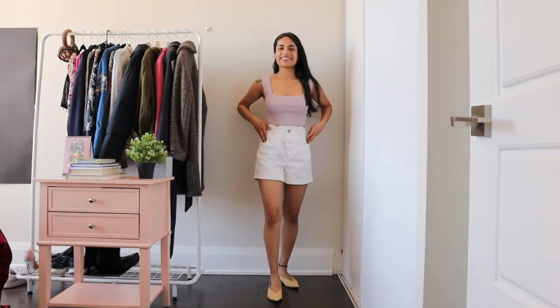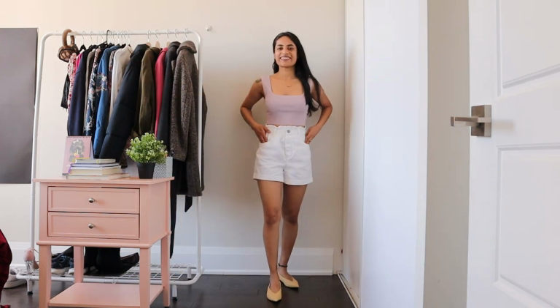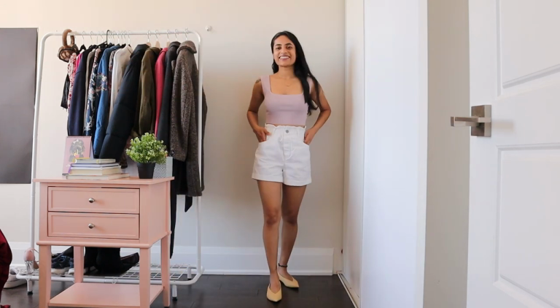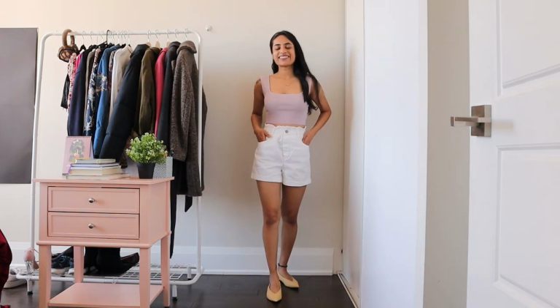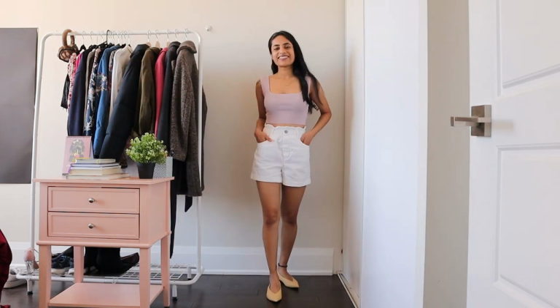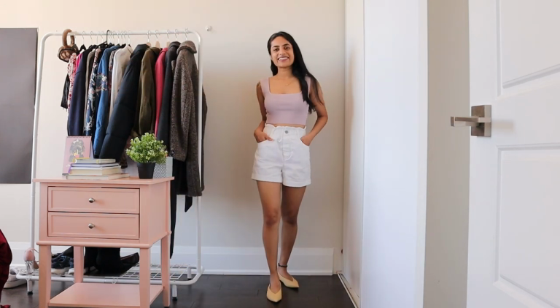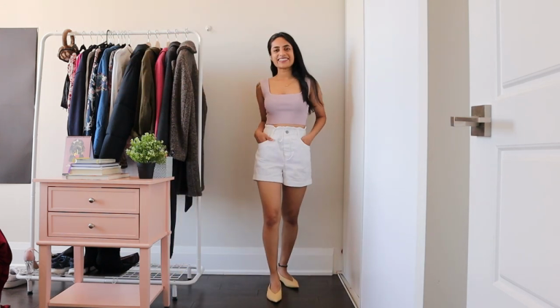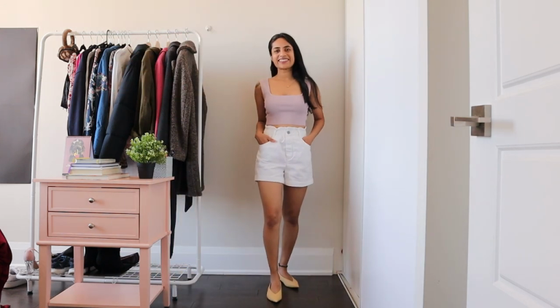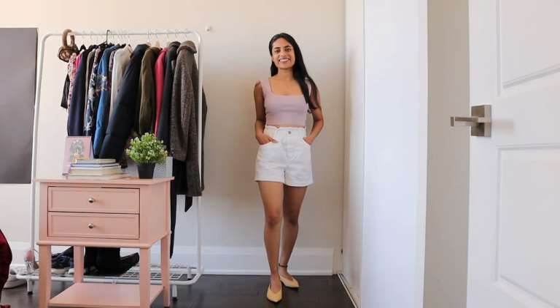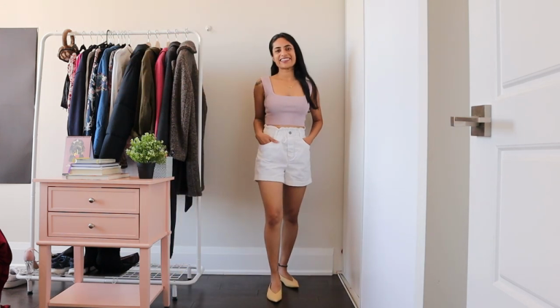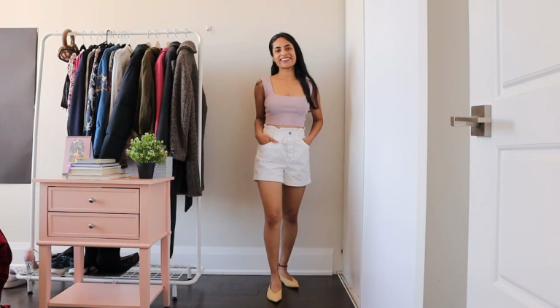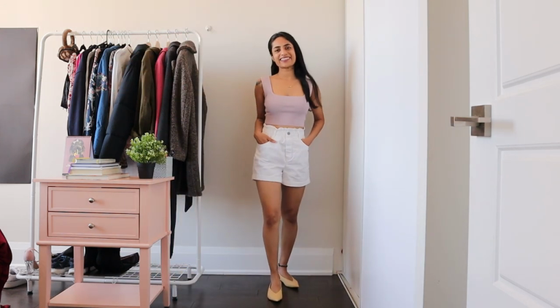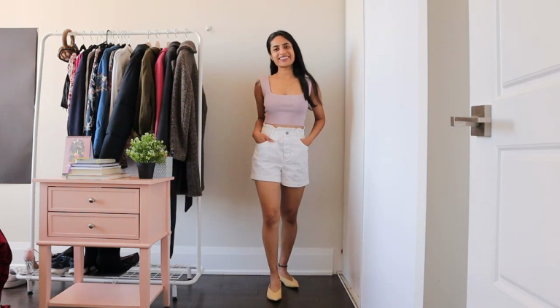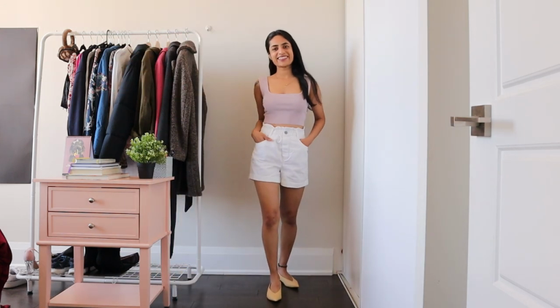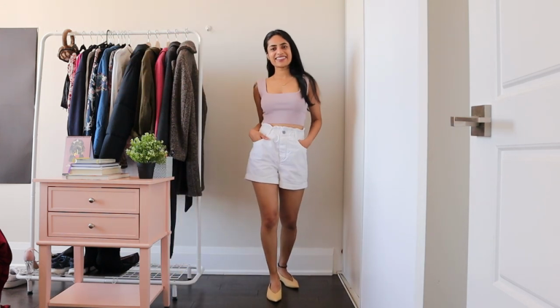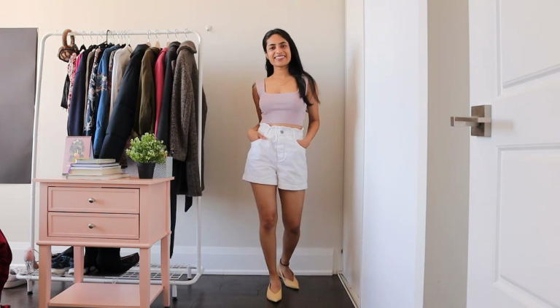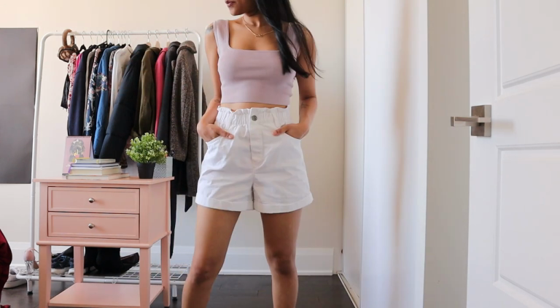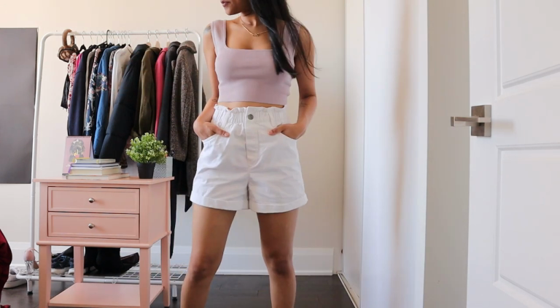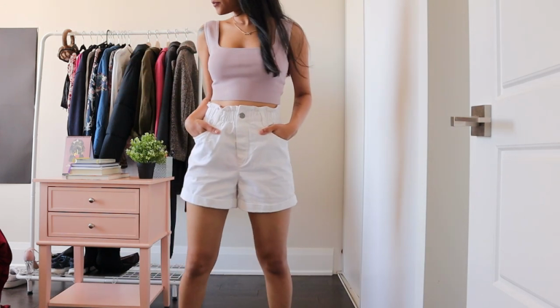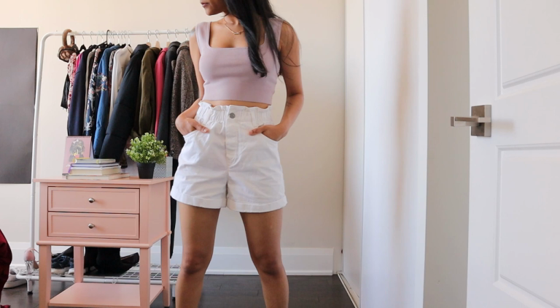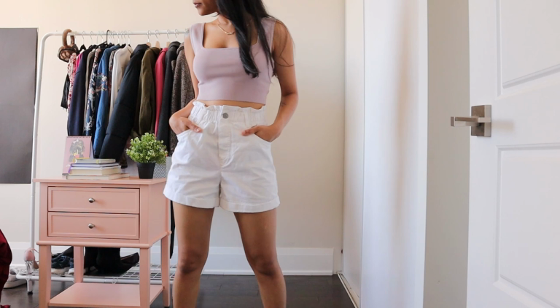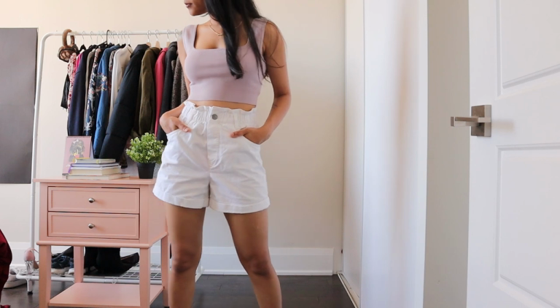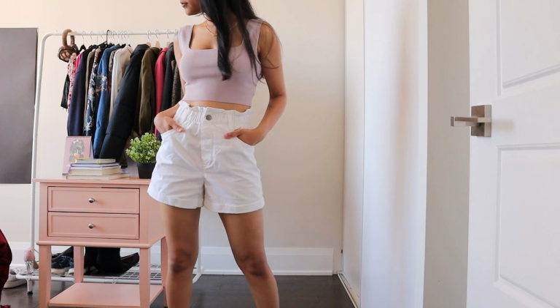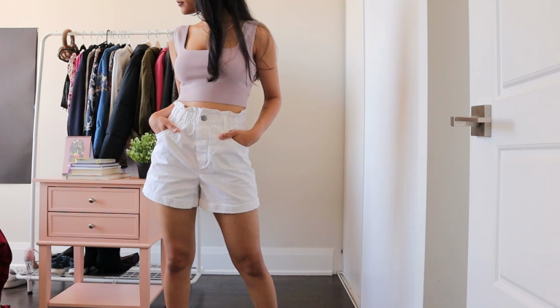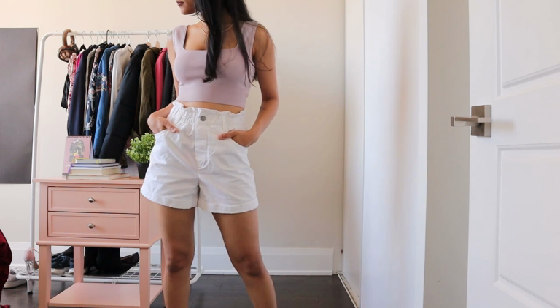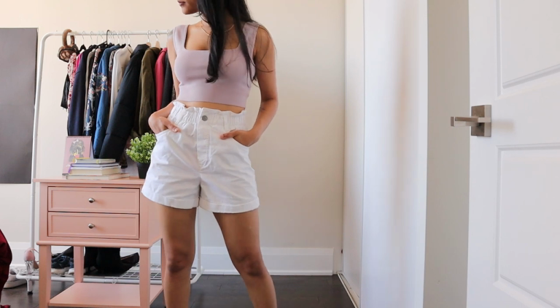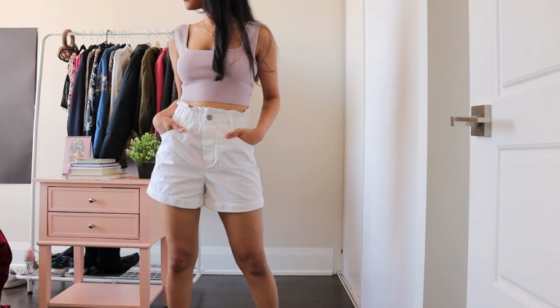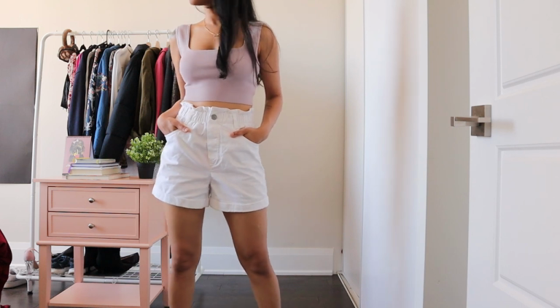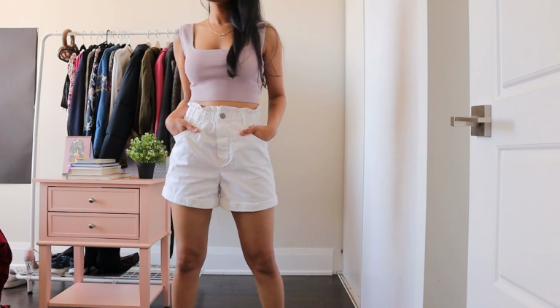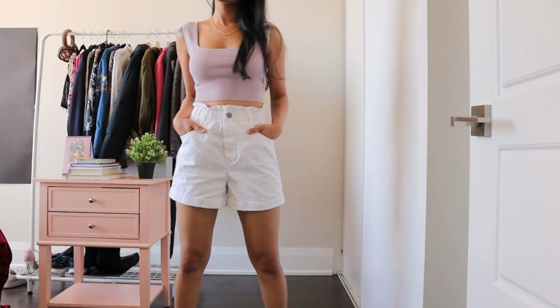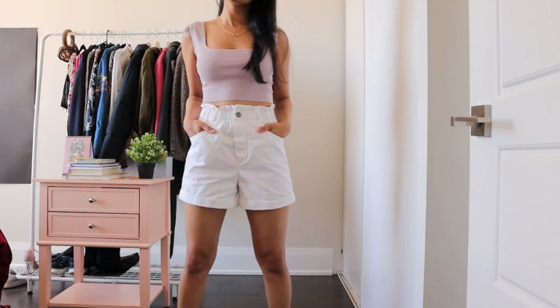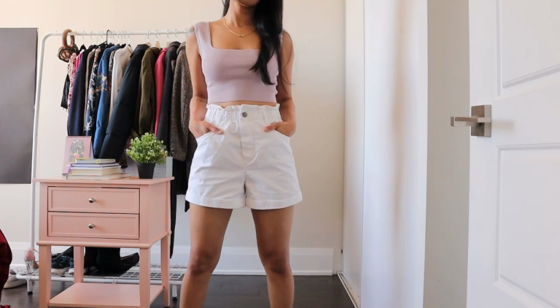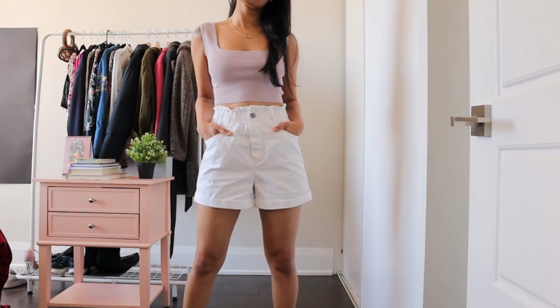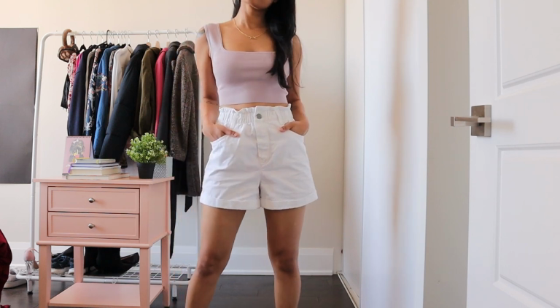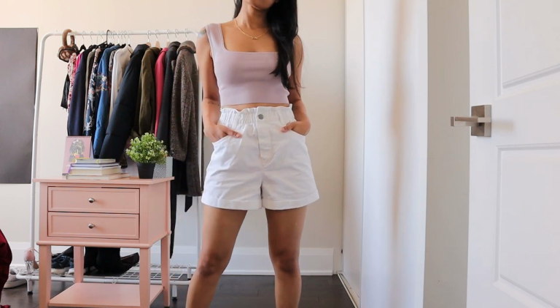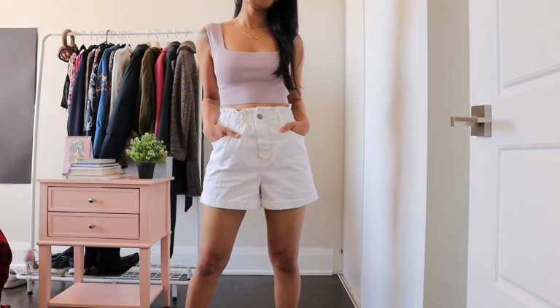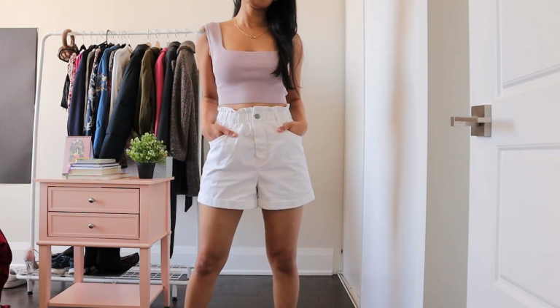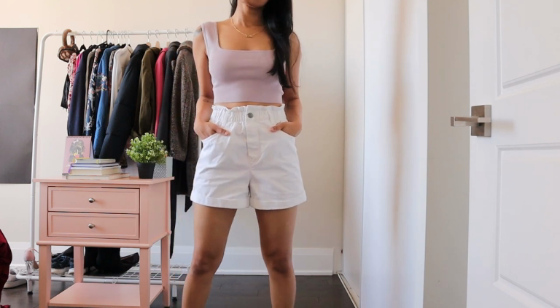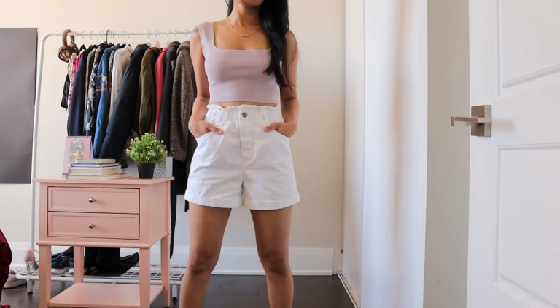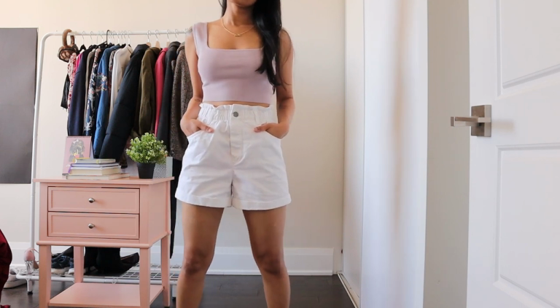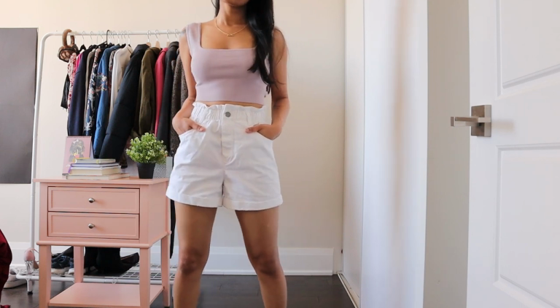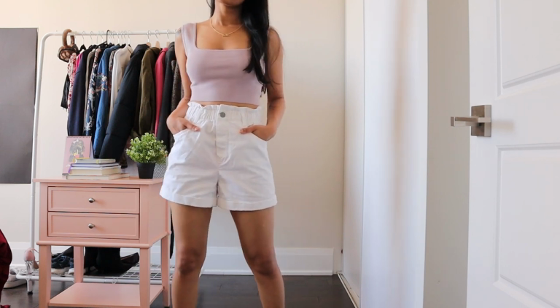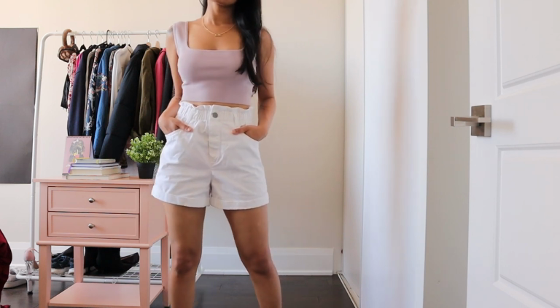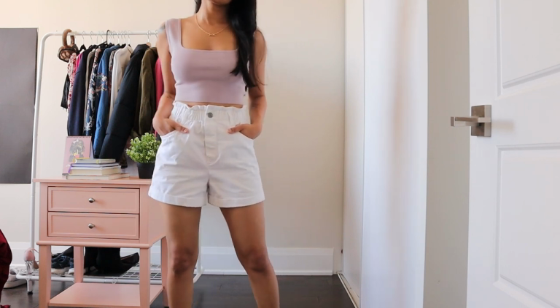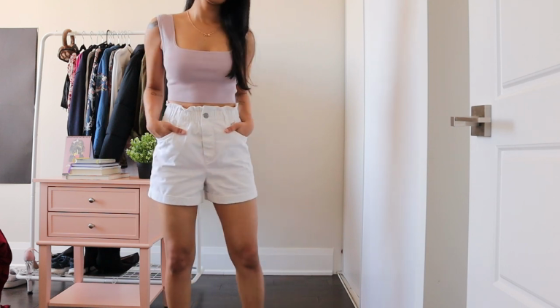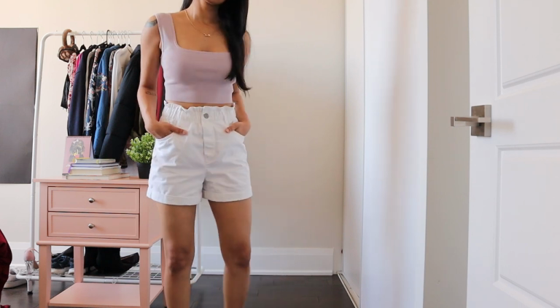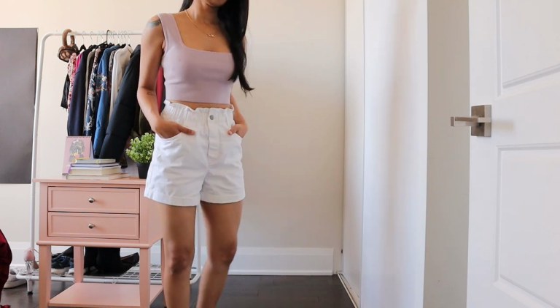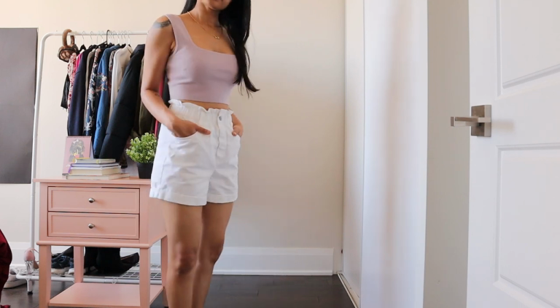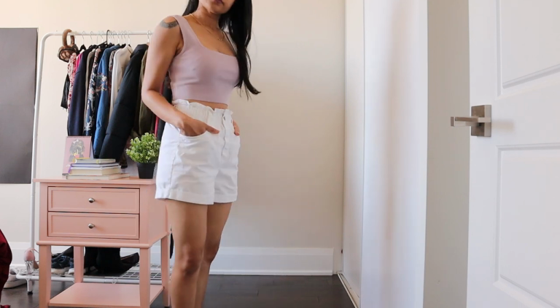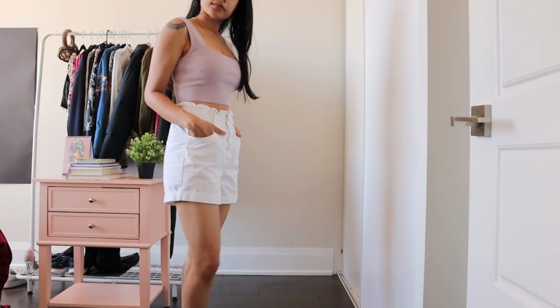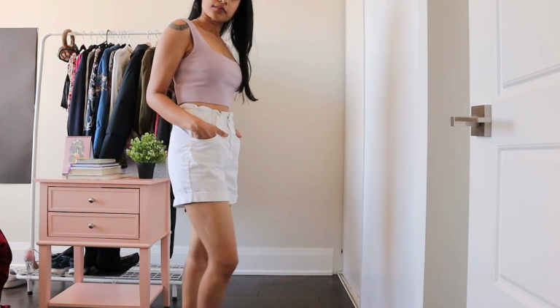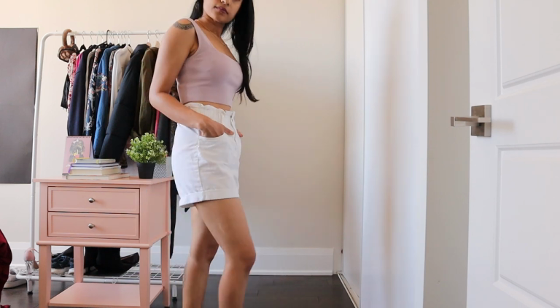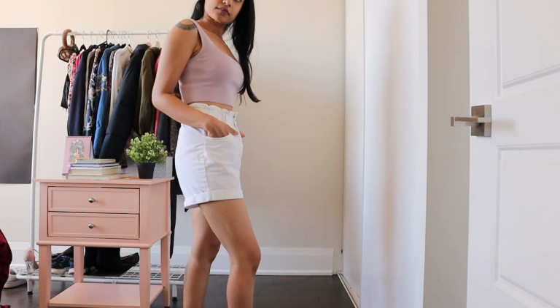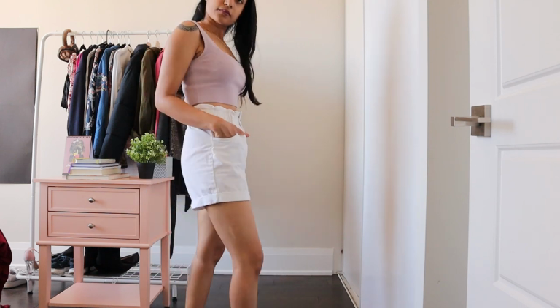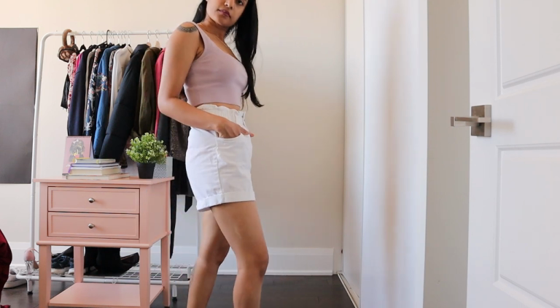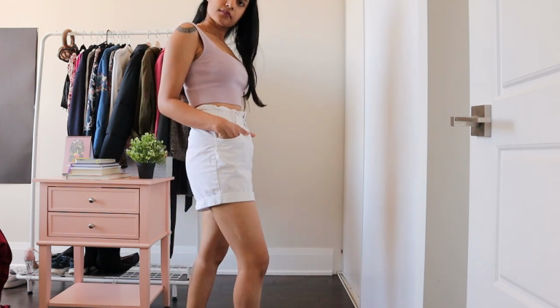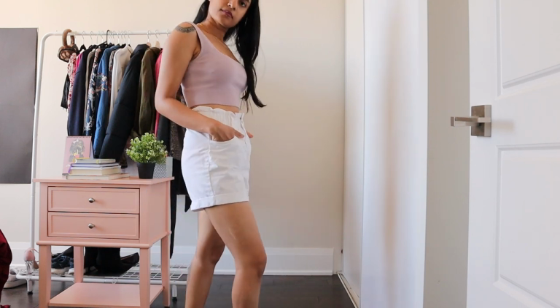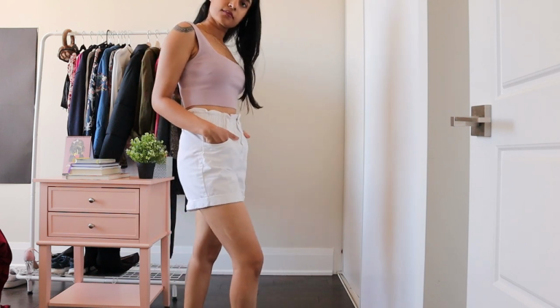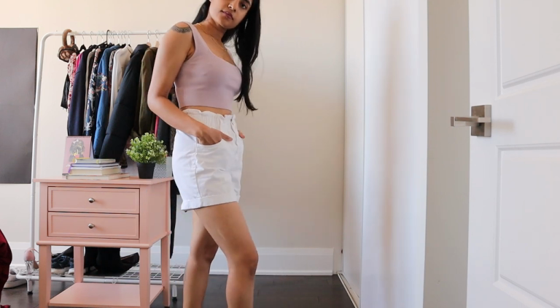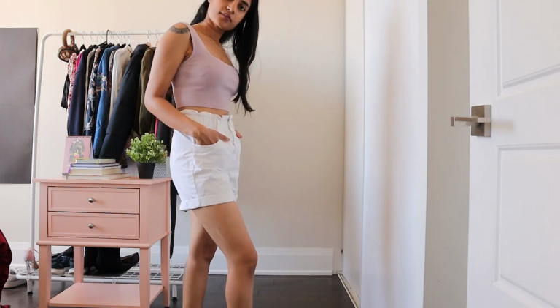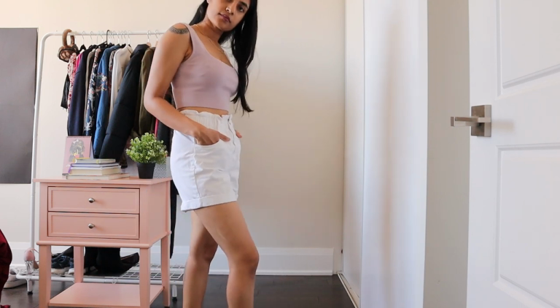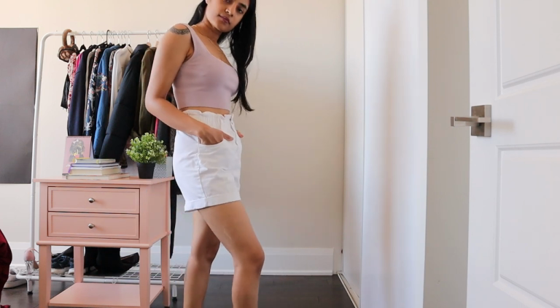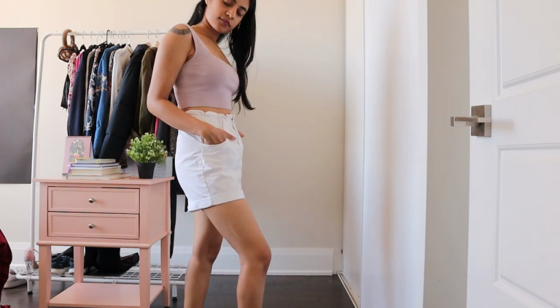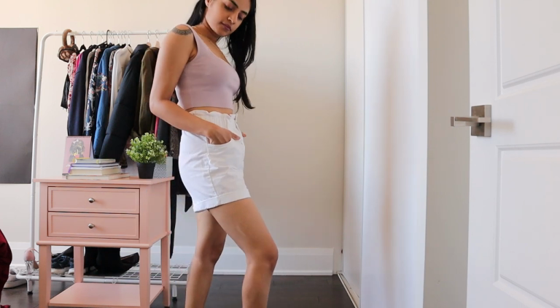The high-waisted denim shorts I'm using in this video are from H&M and I'll be linking the shorts in my description box below.